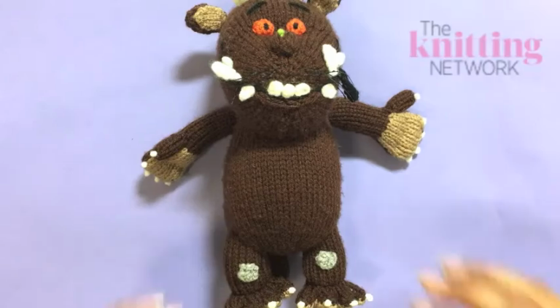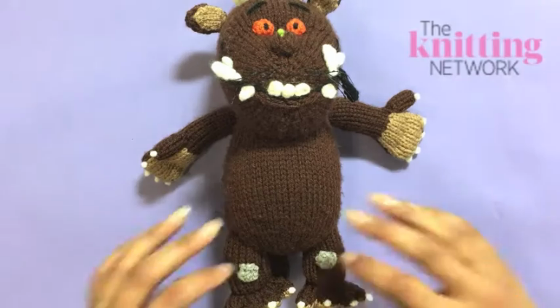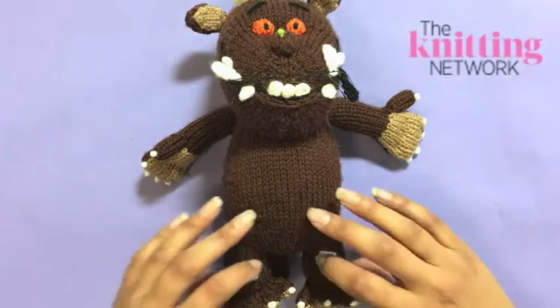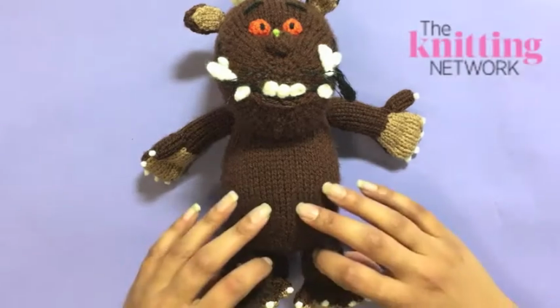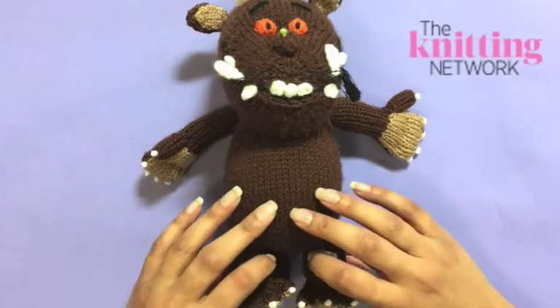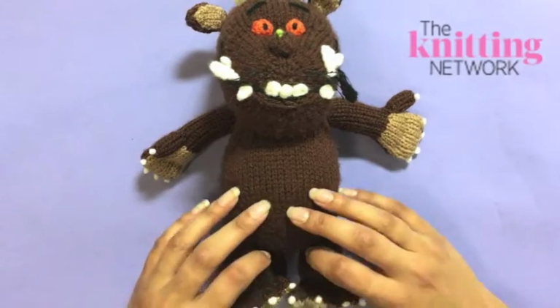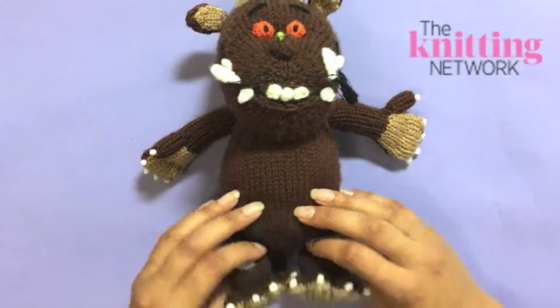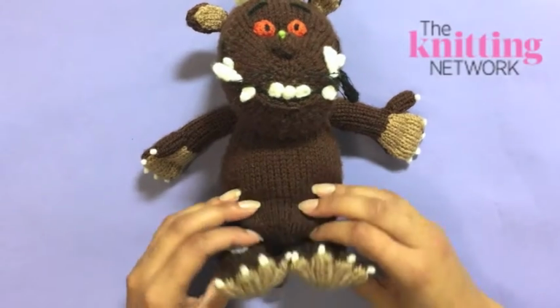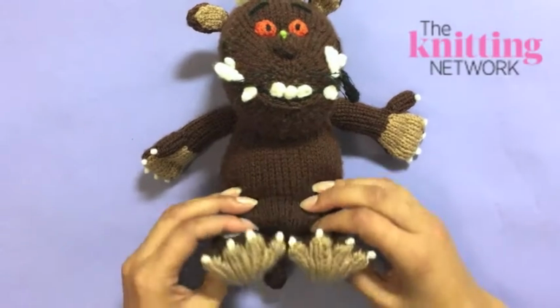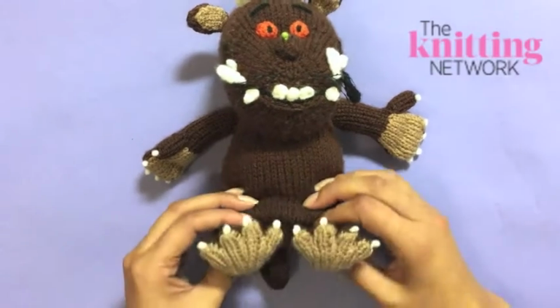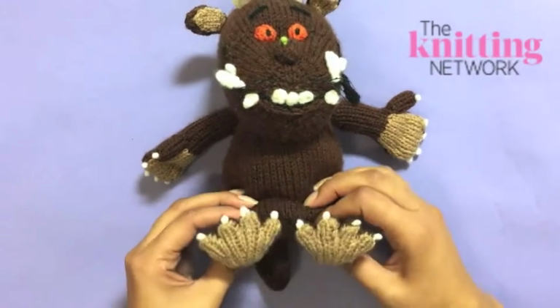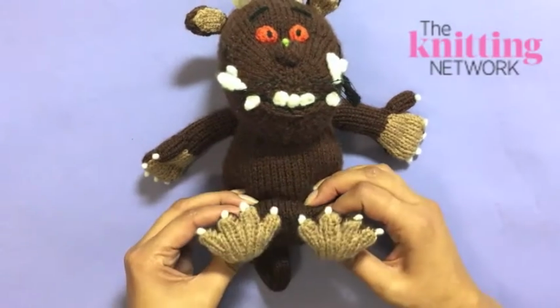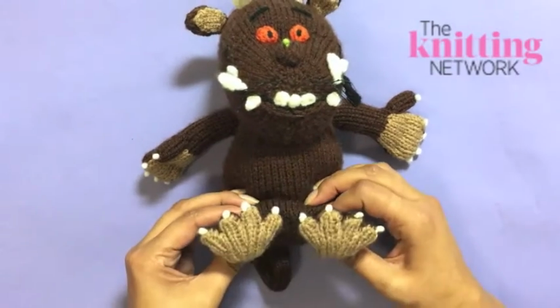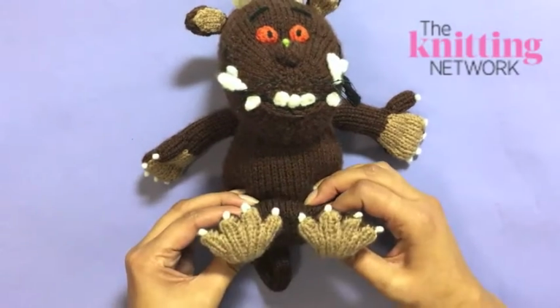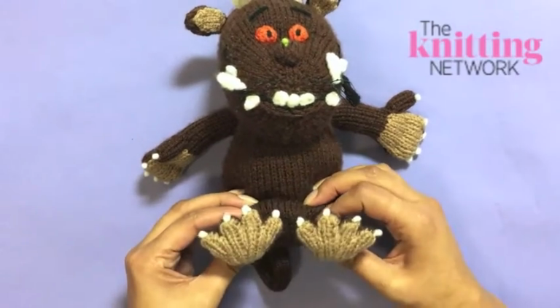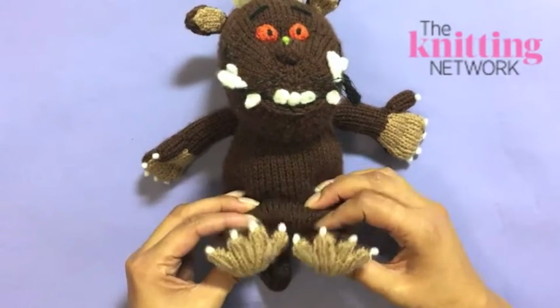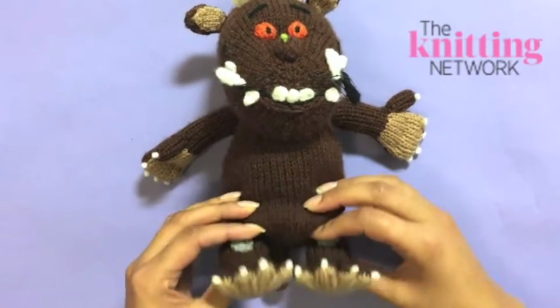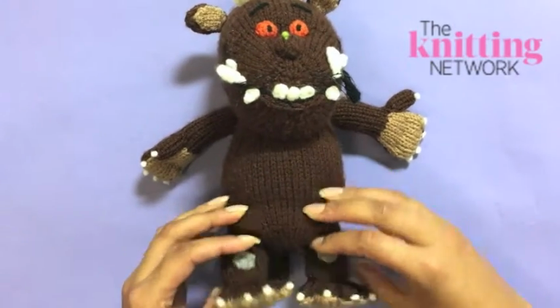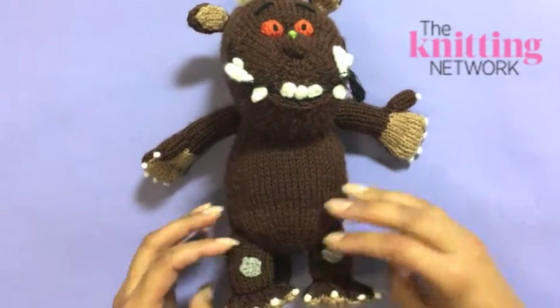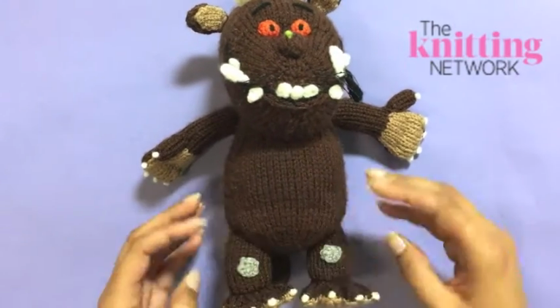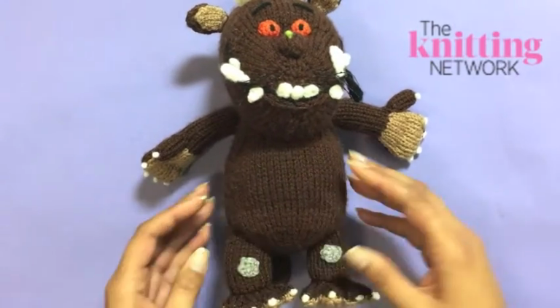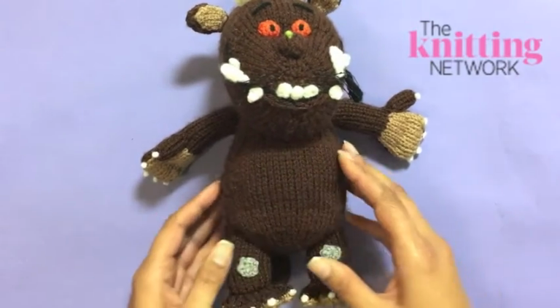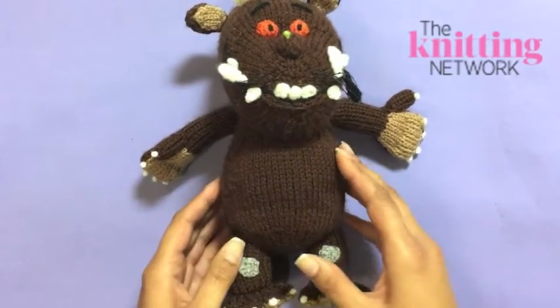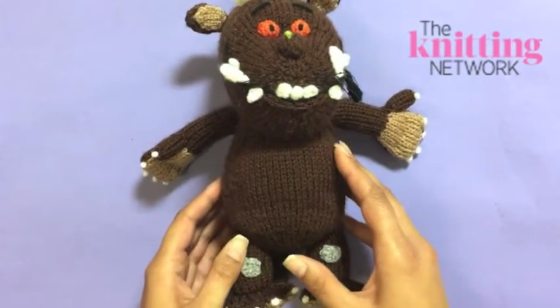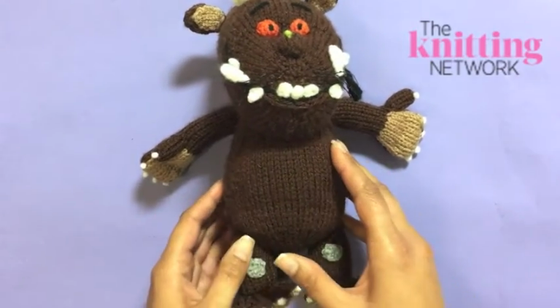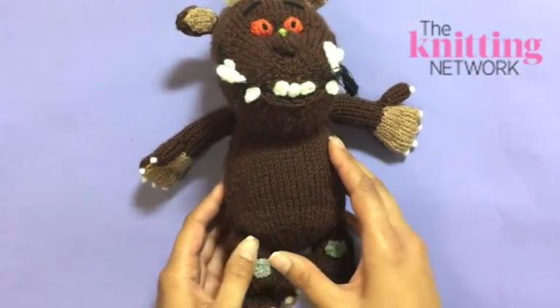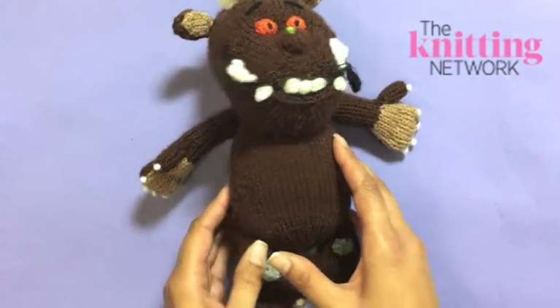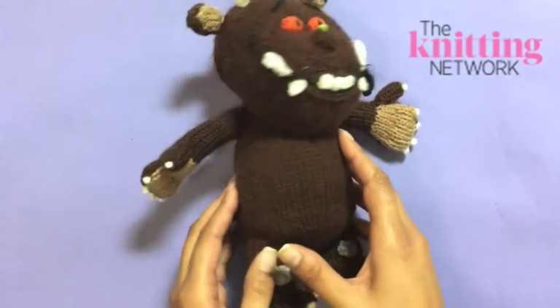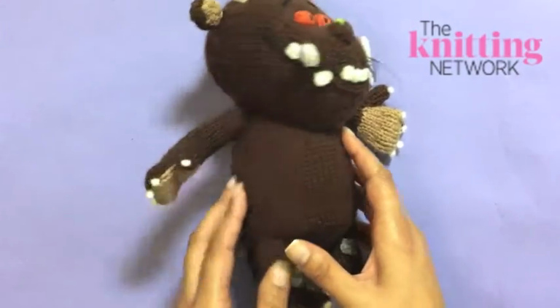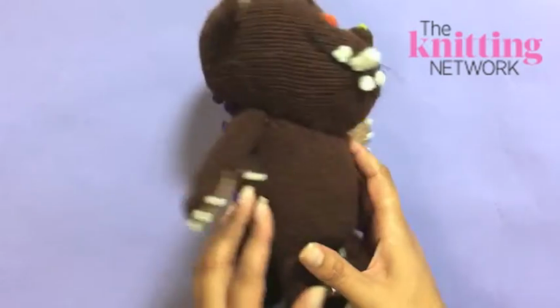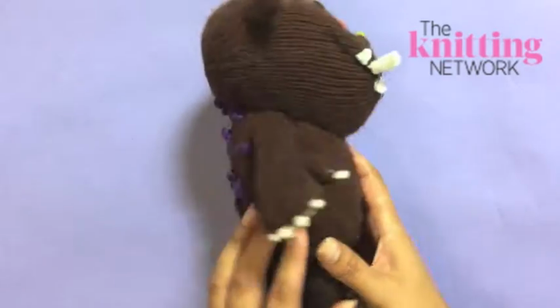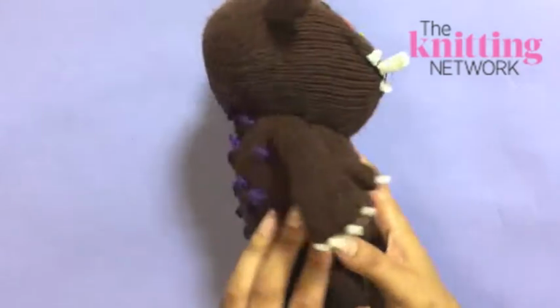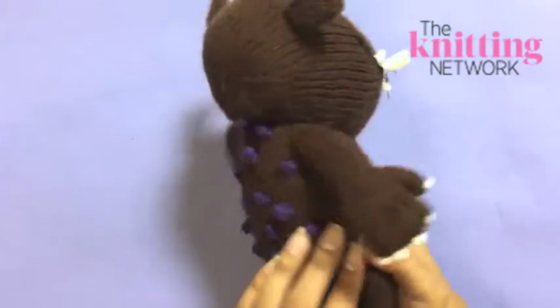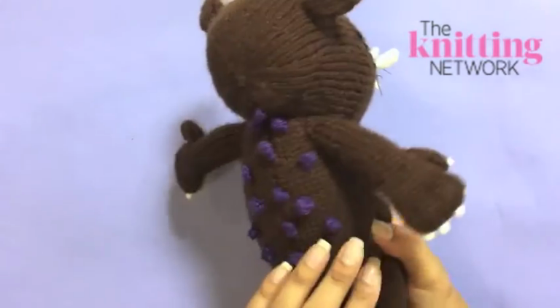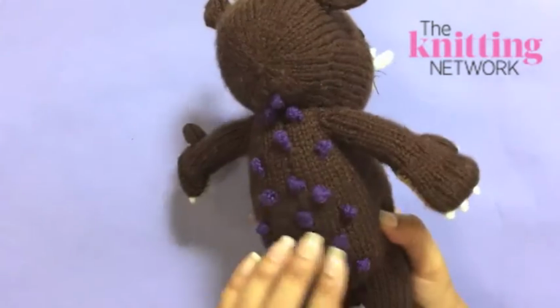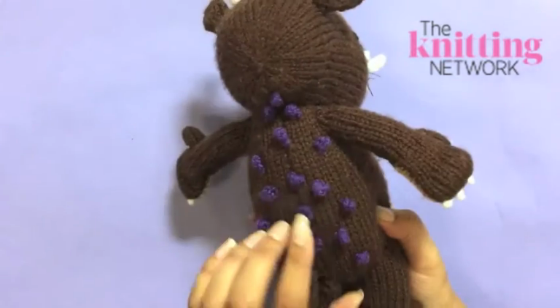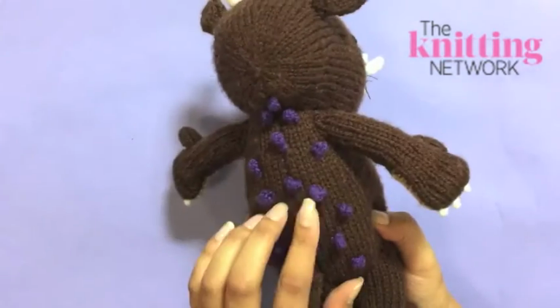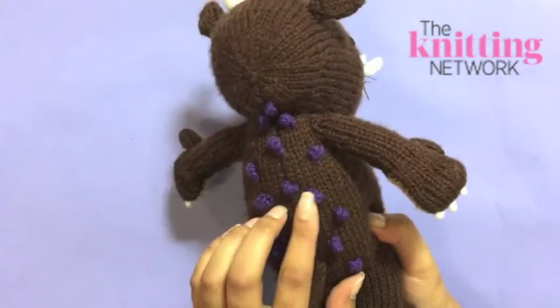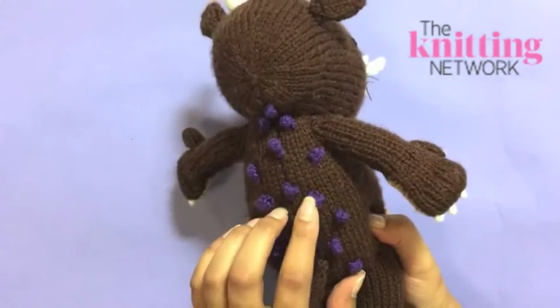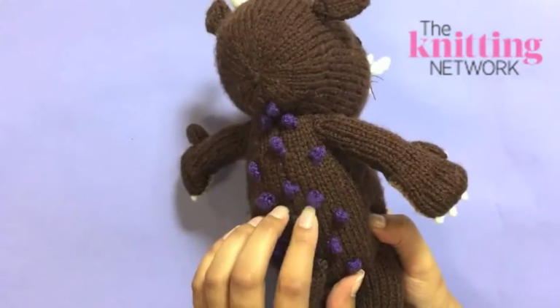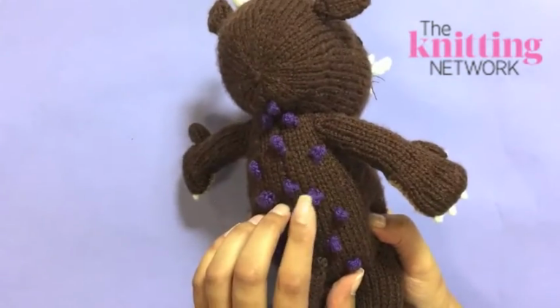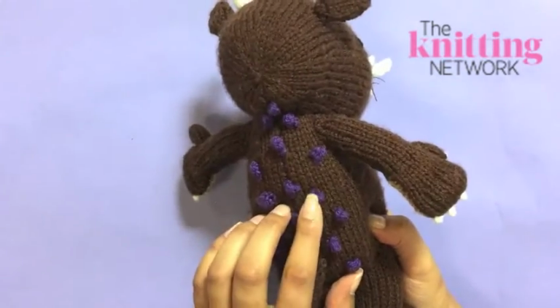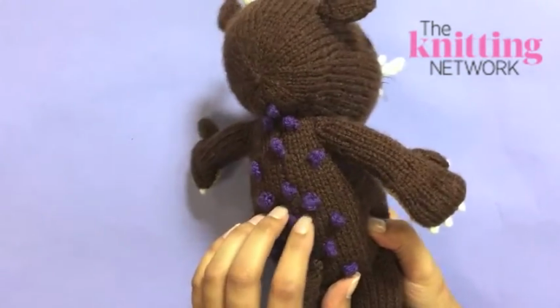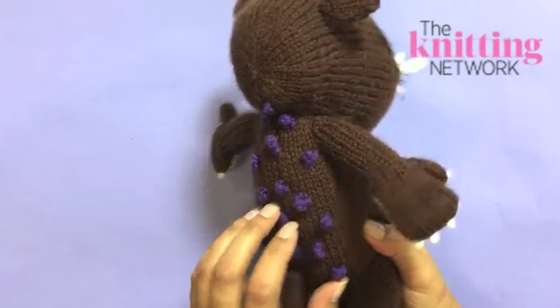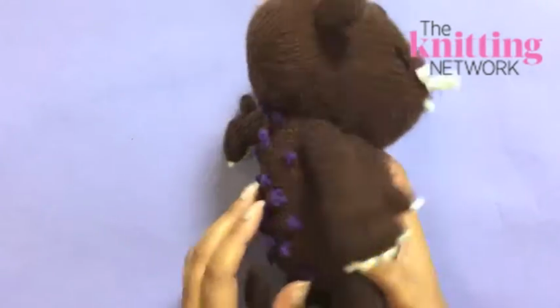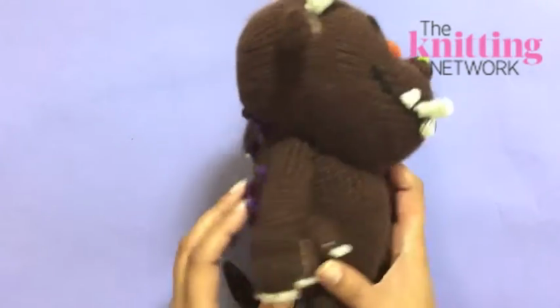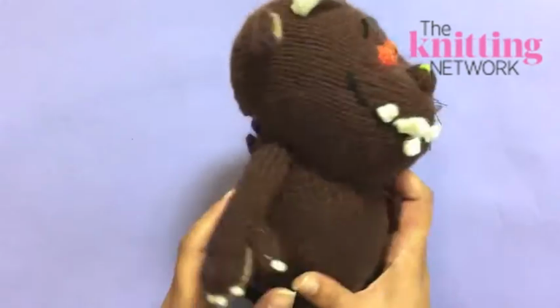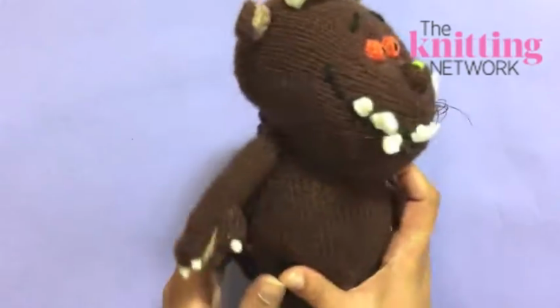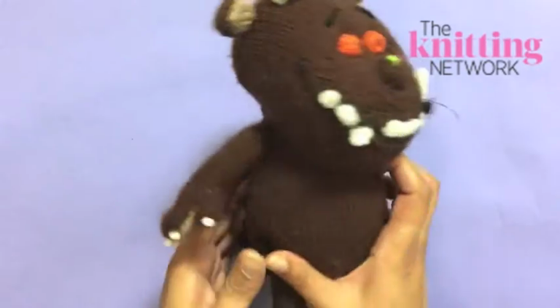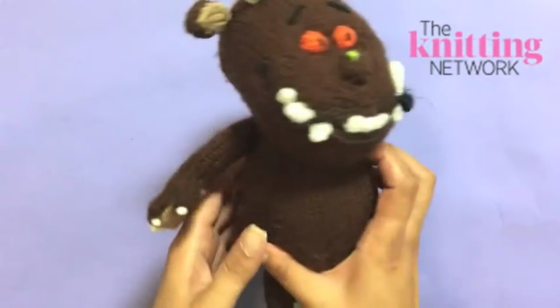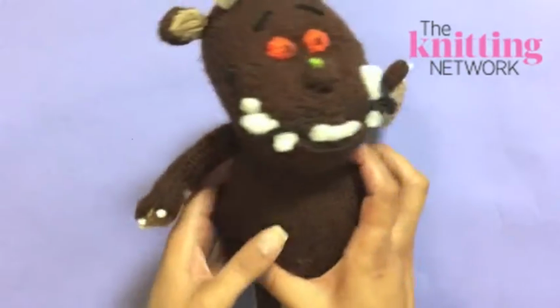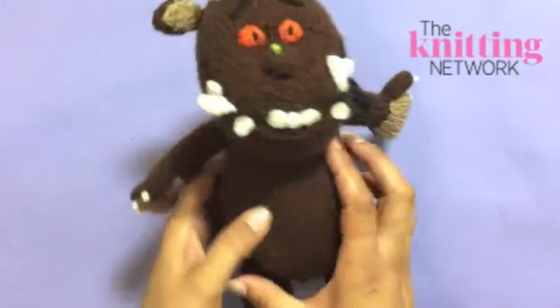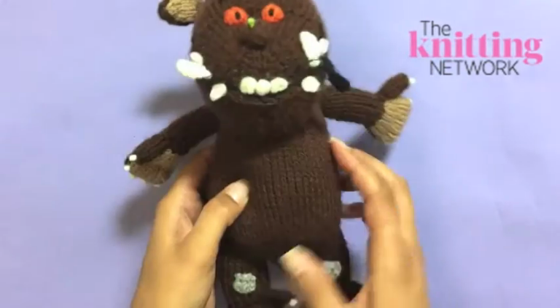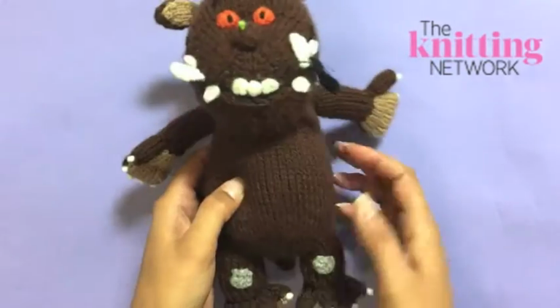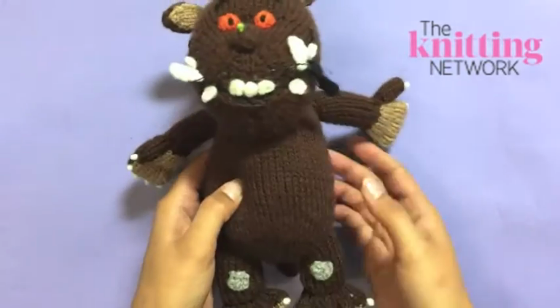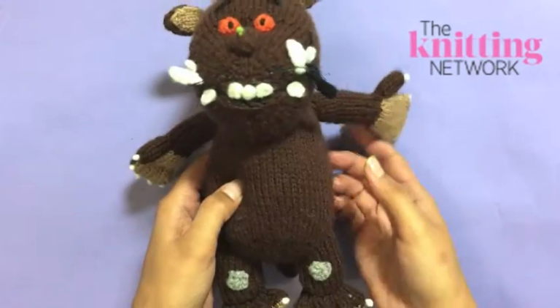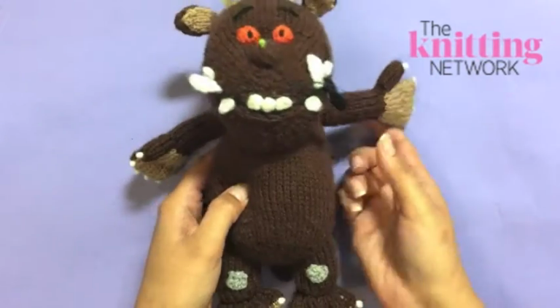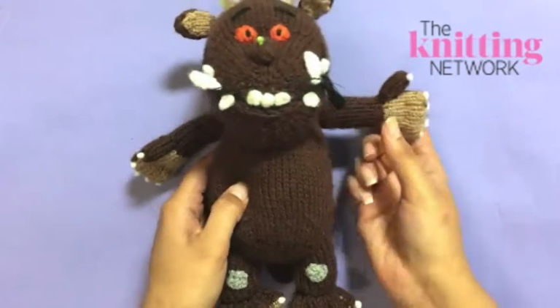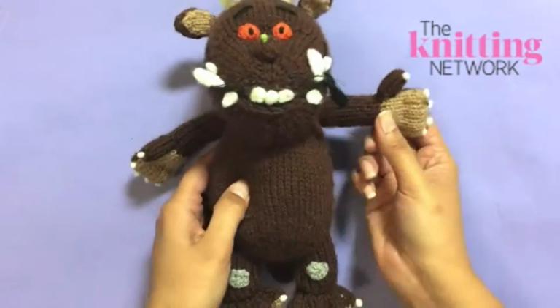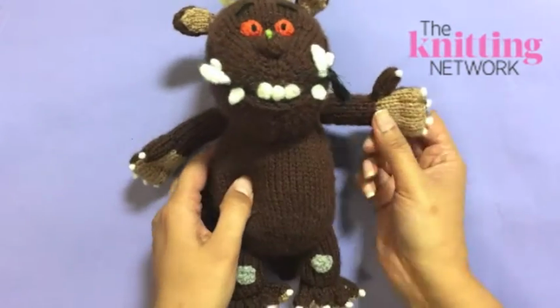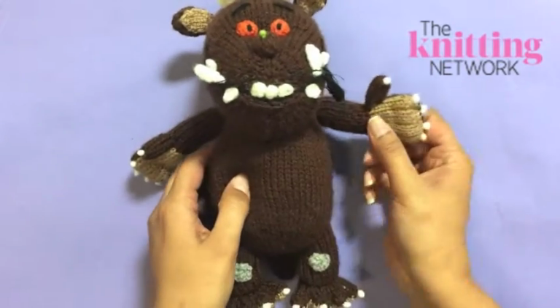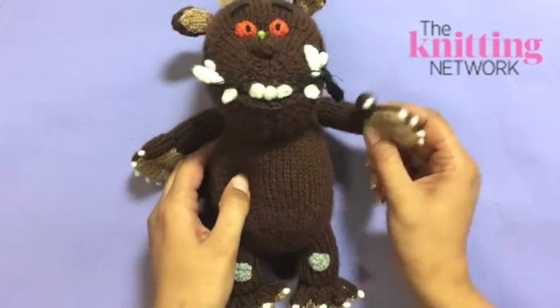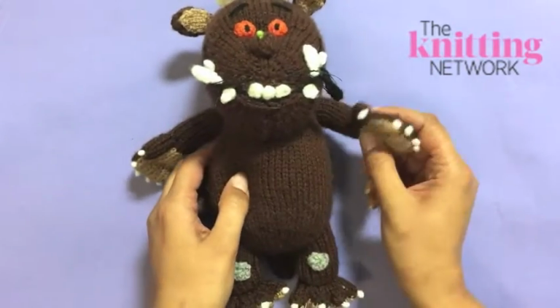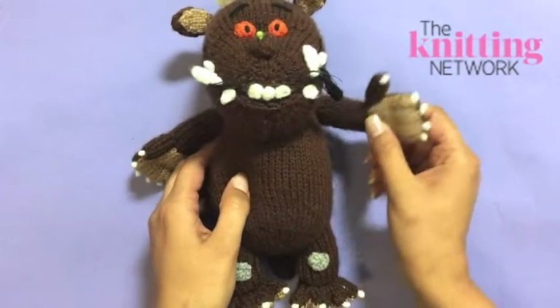Our knitted Gruffalo isn't as scary as you think. Learn how to make him, including some of the fiddly bits.